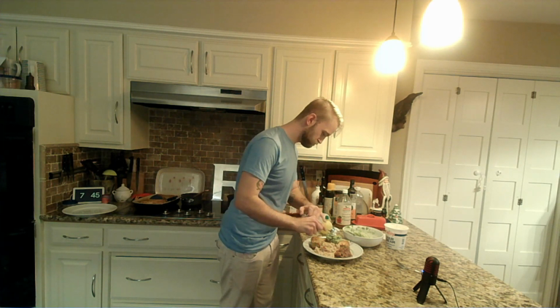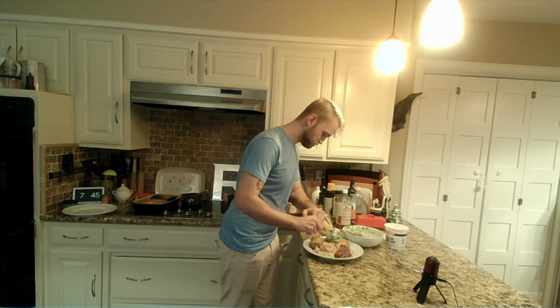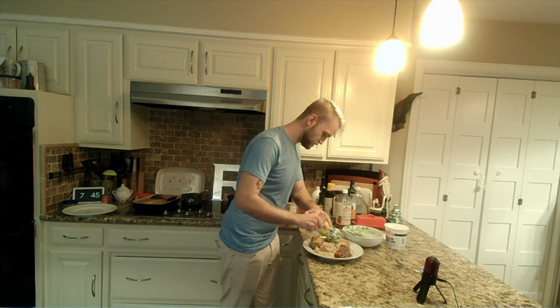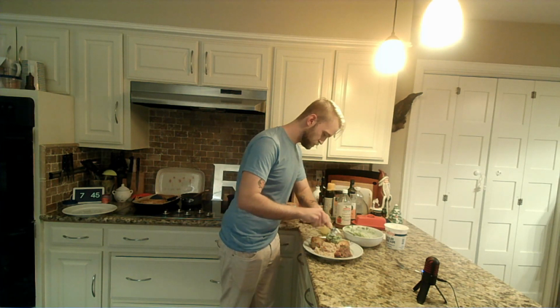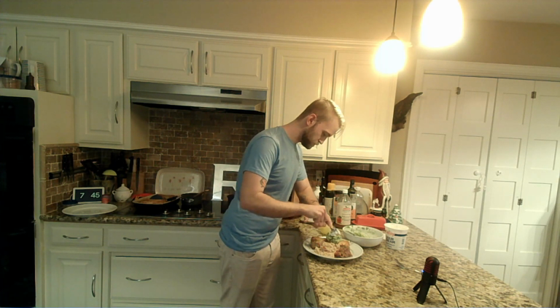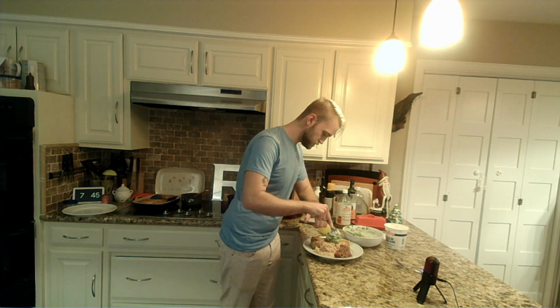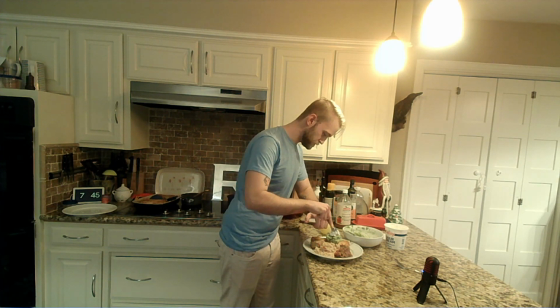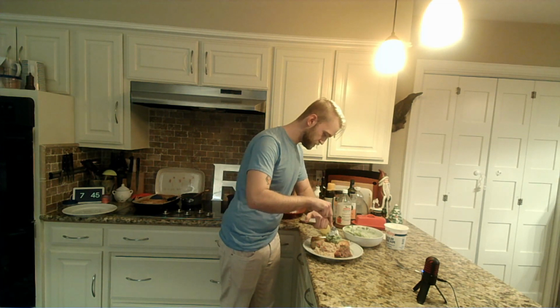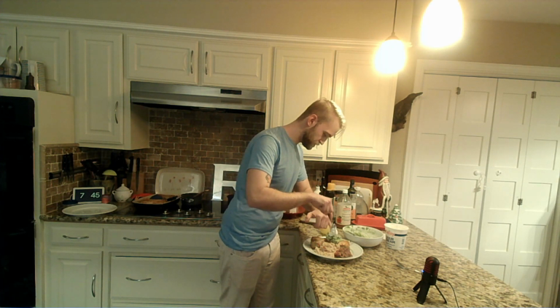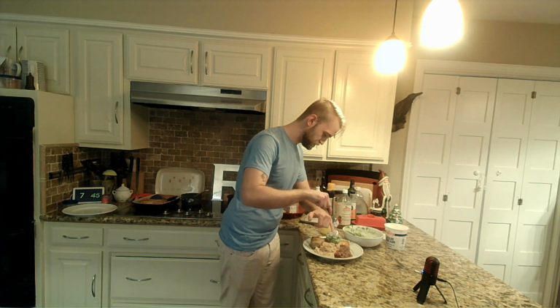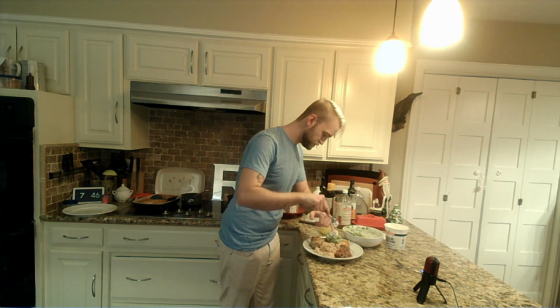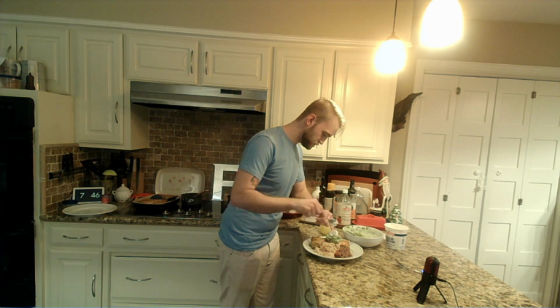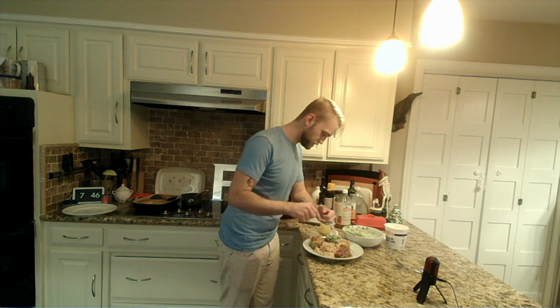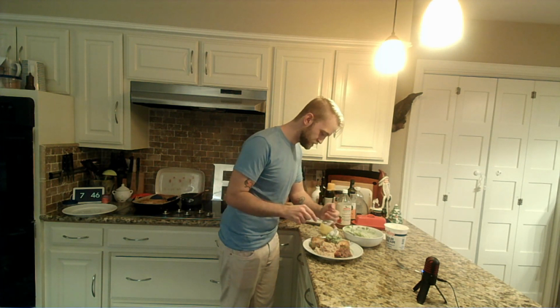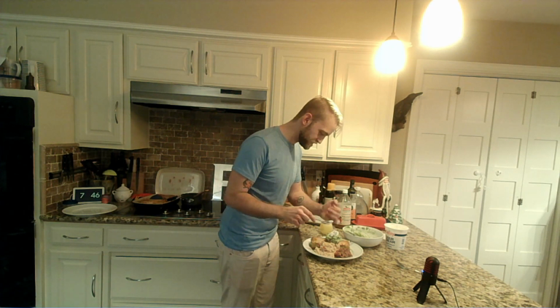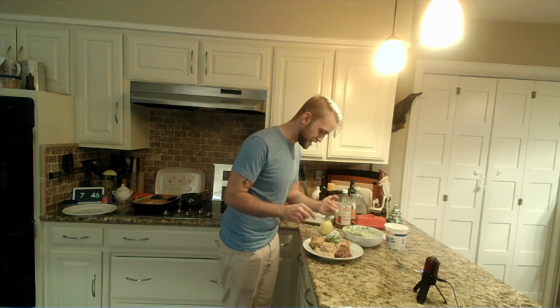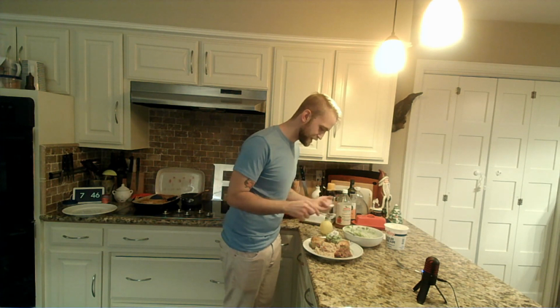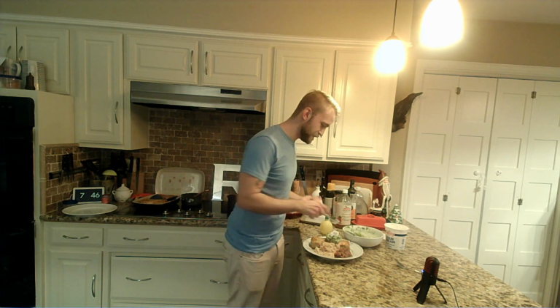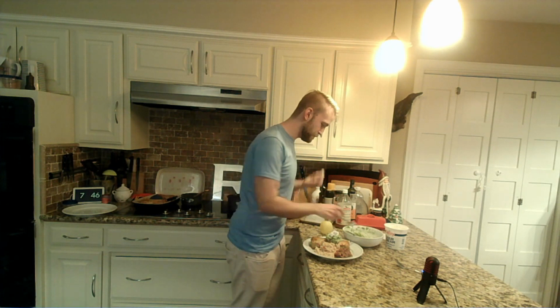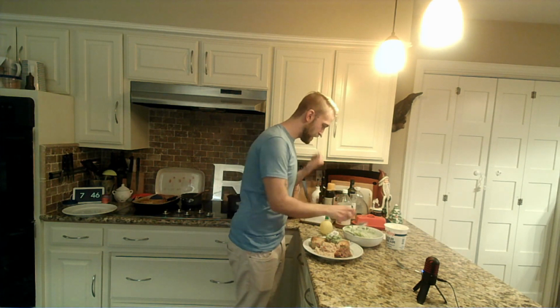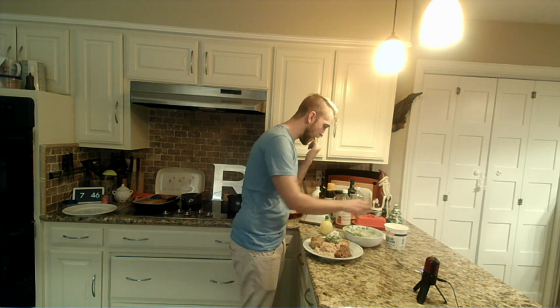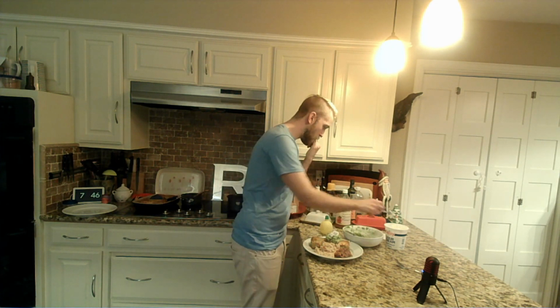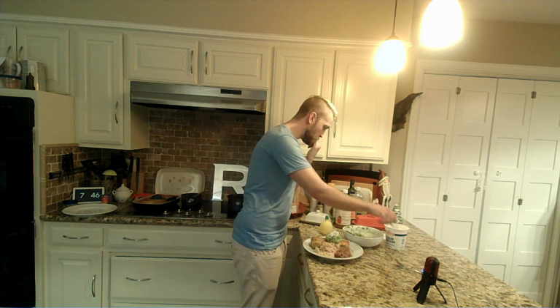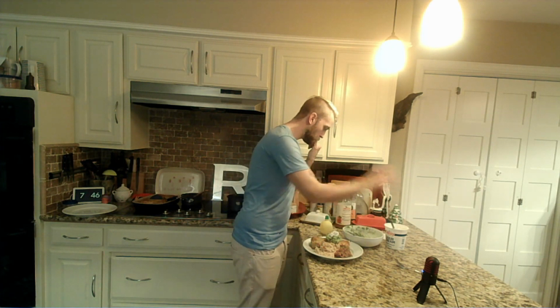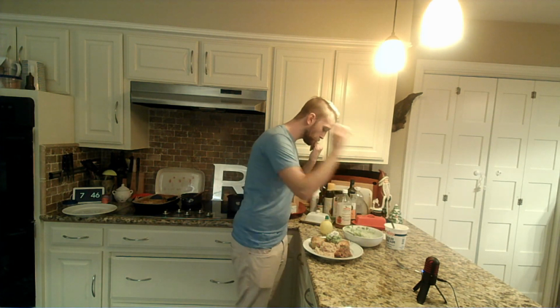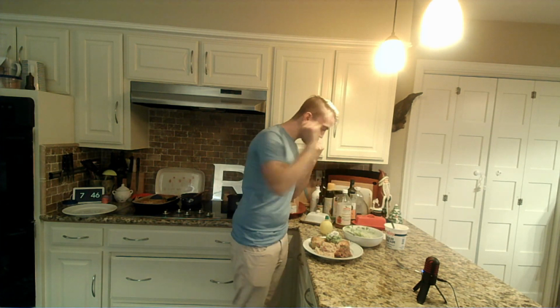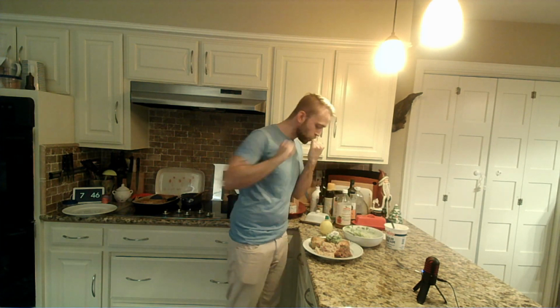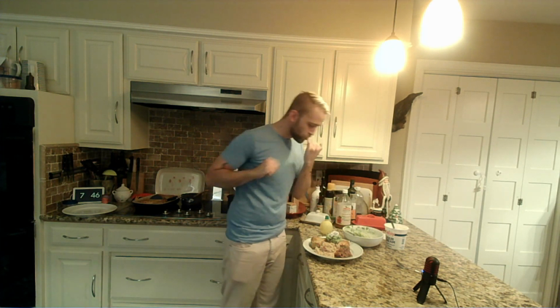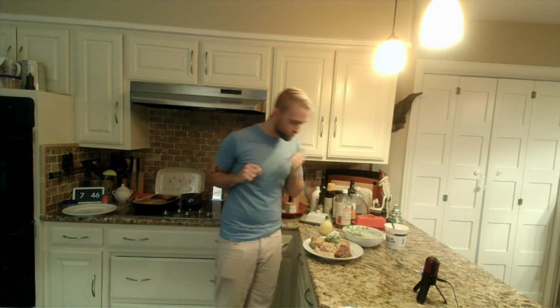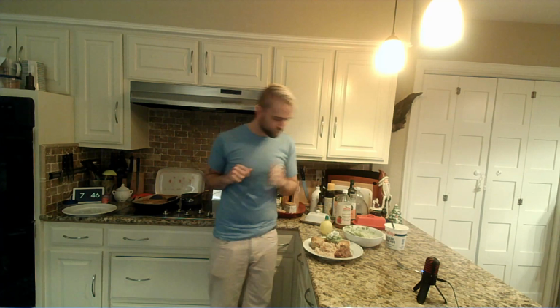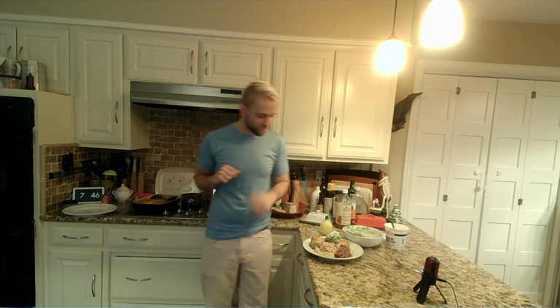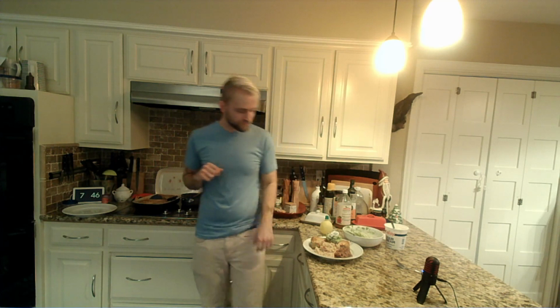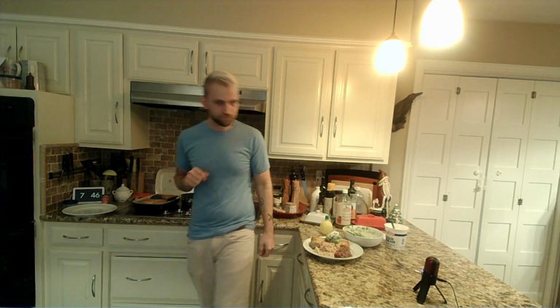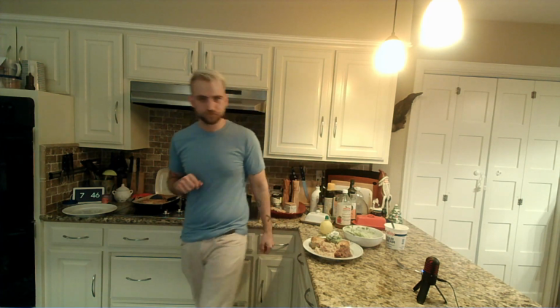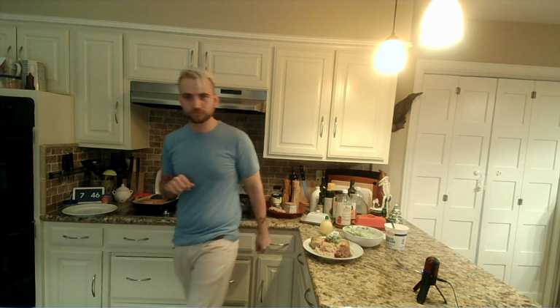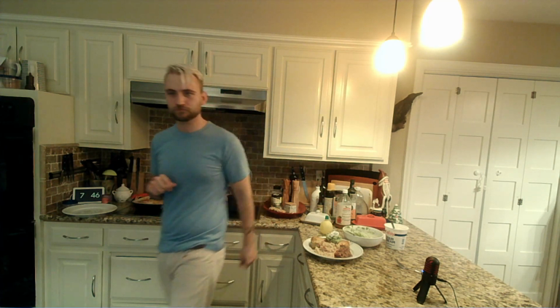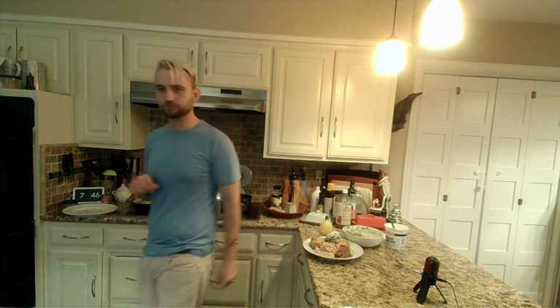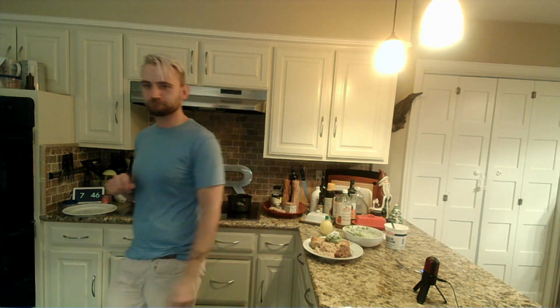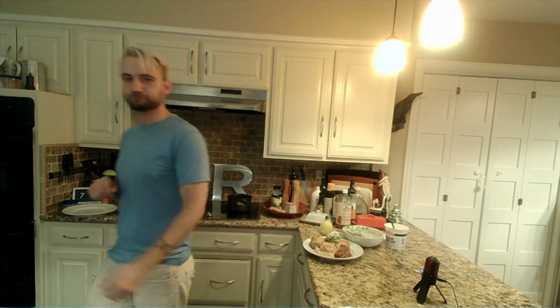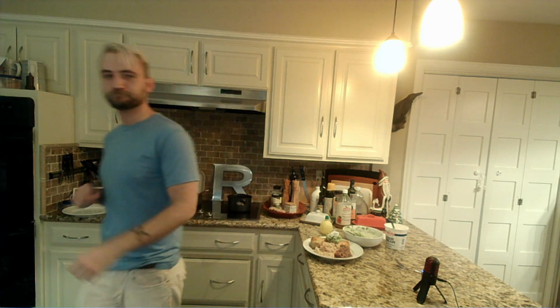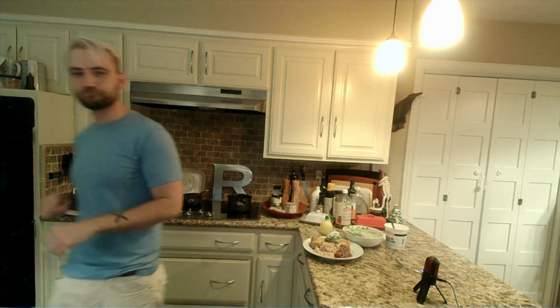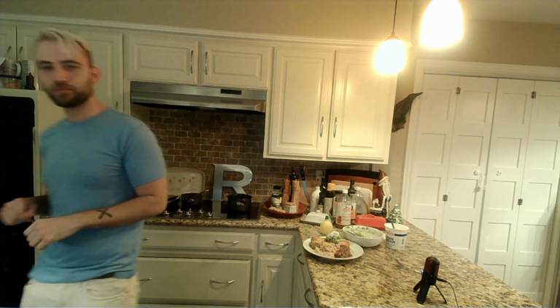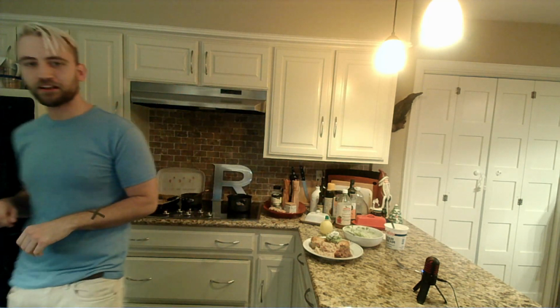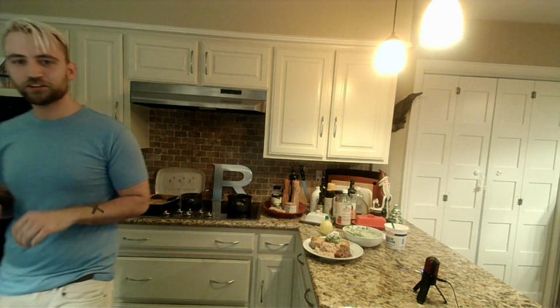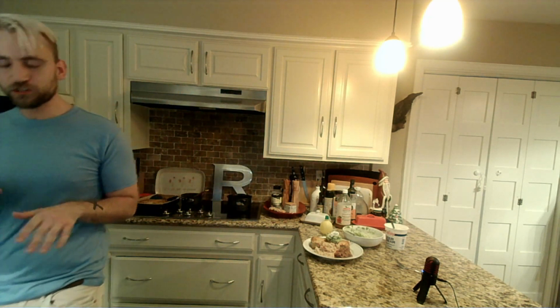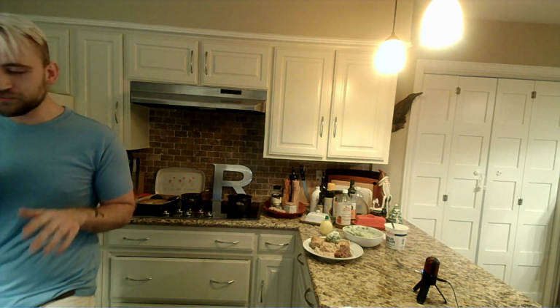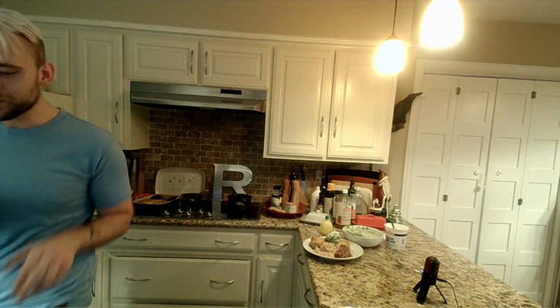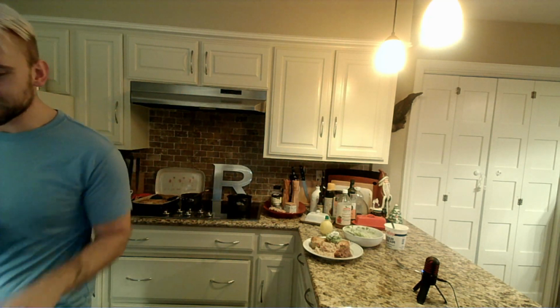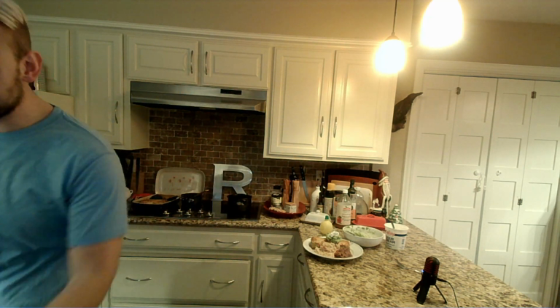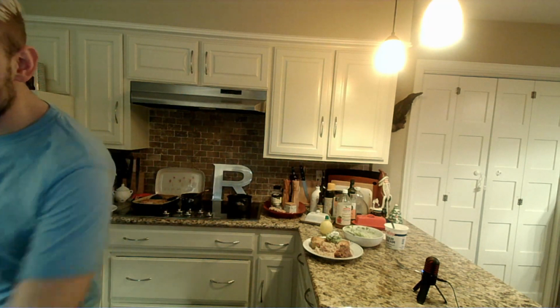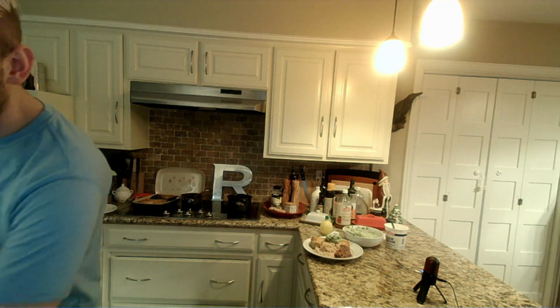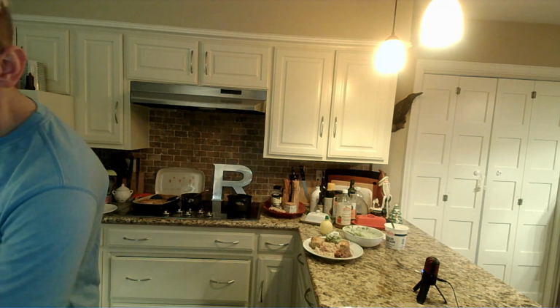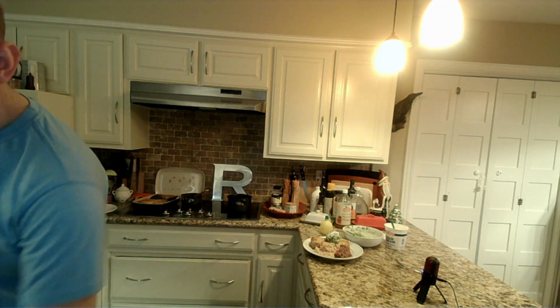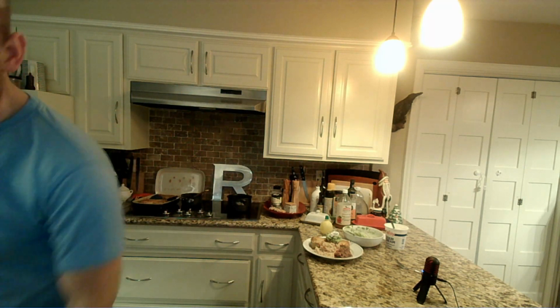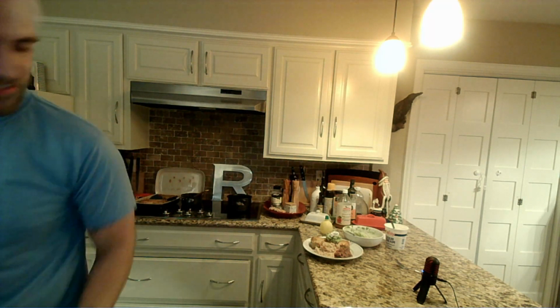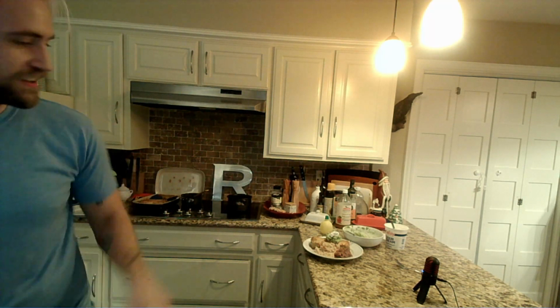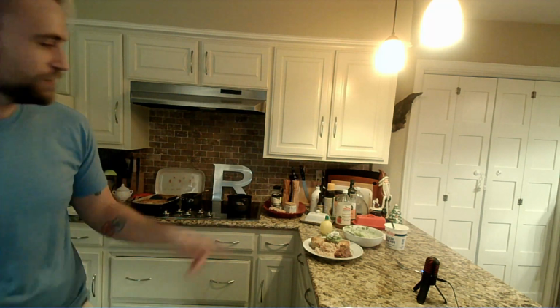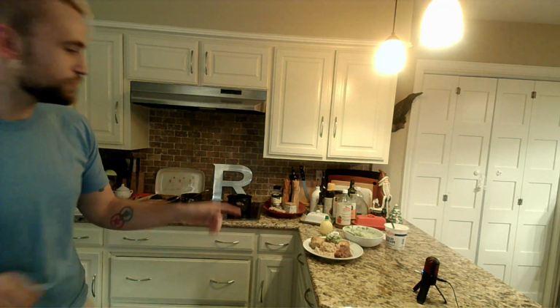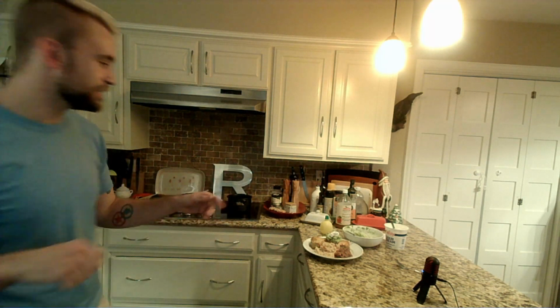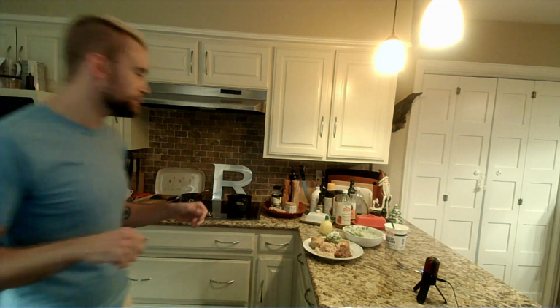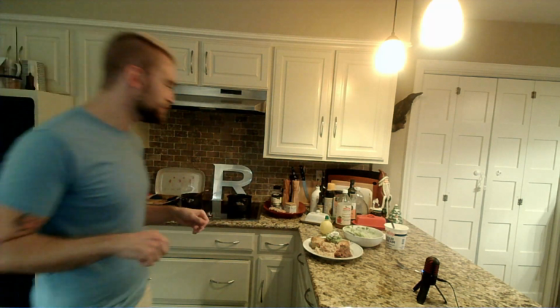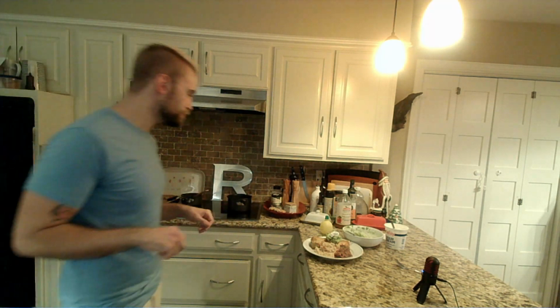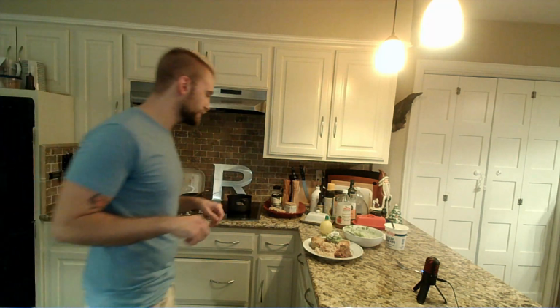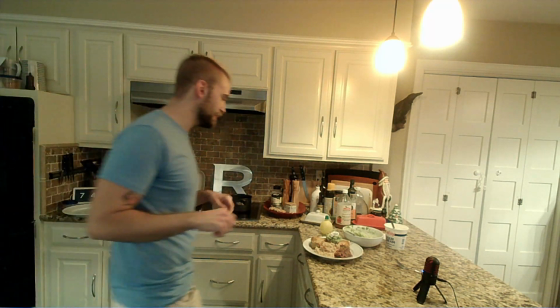We're going to stack it up. Could have done a different presentation, but you know what — it works.